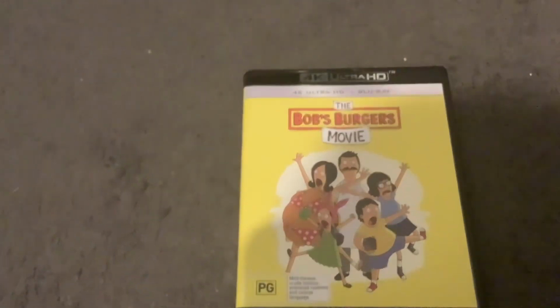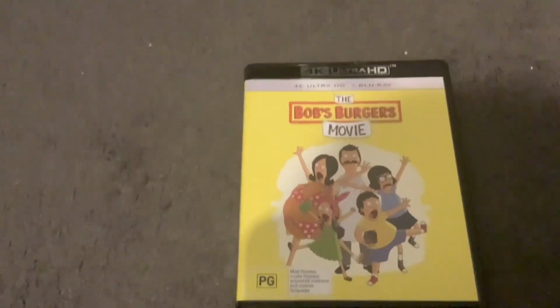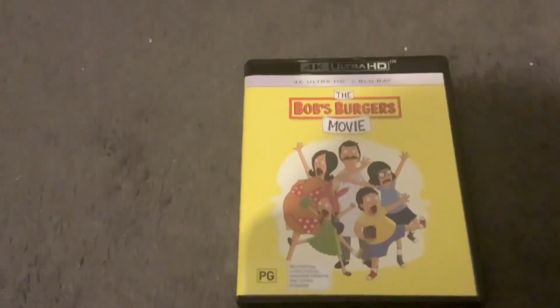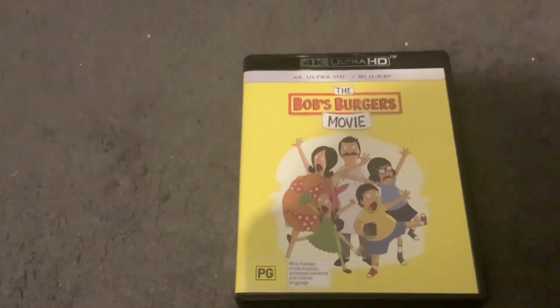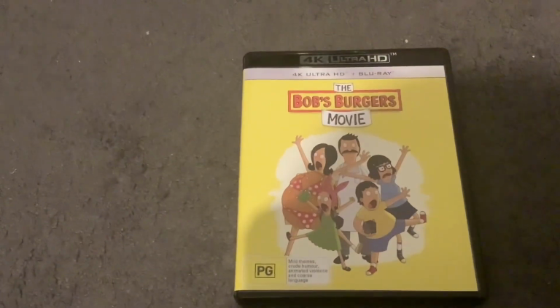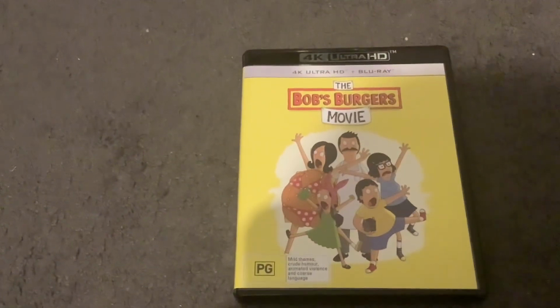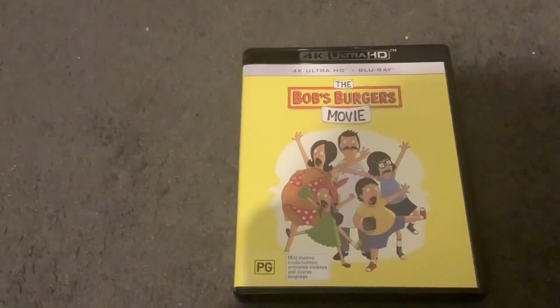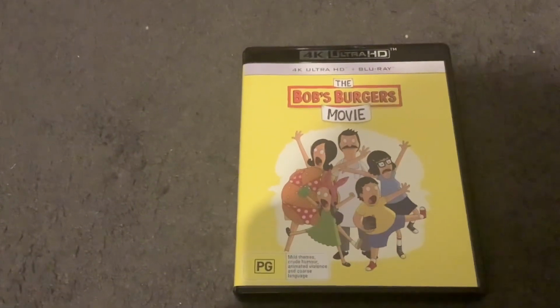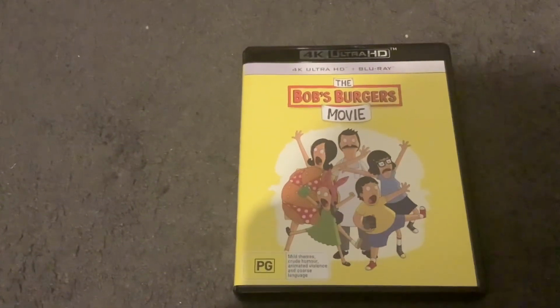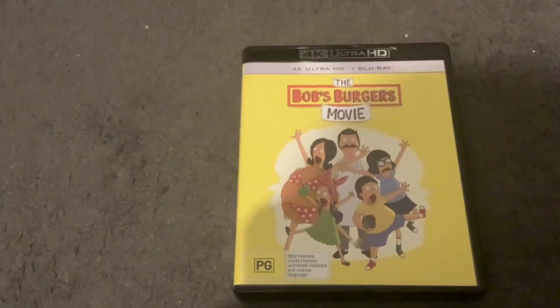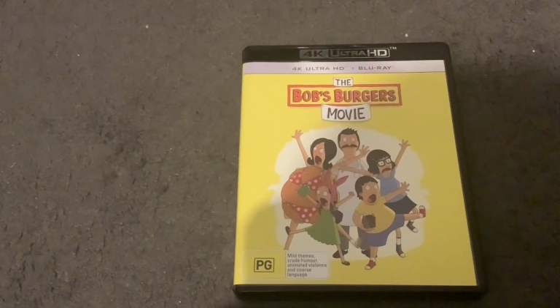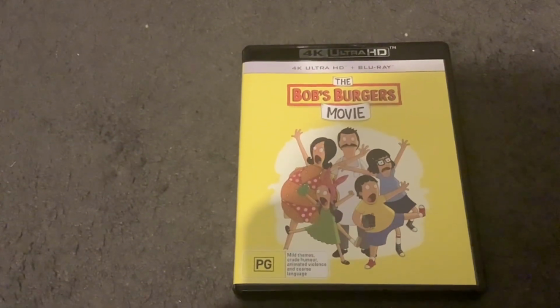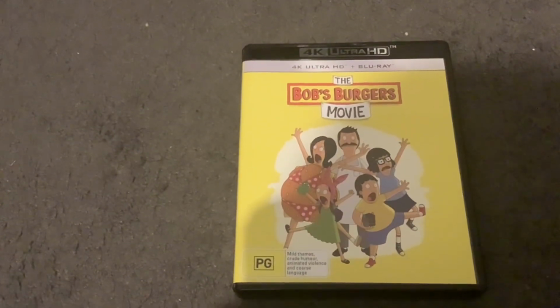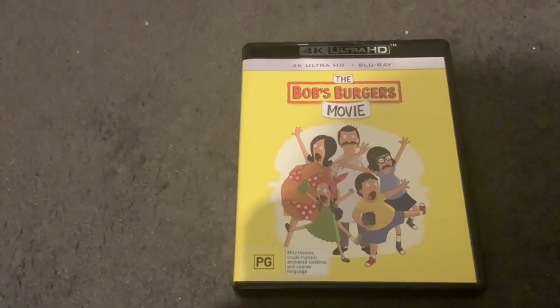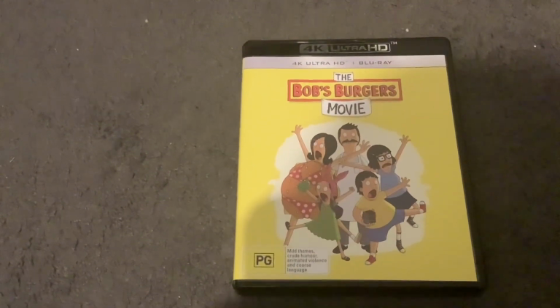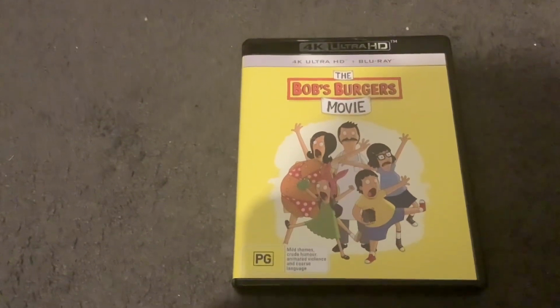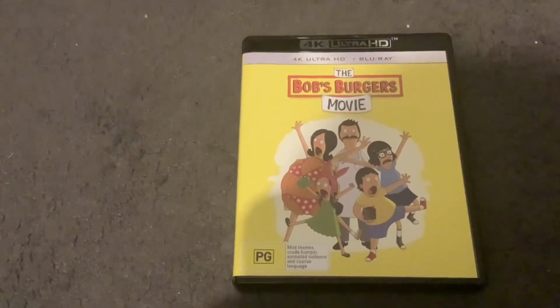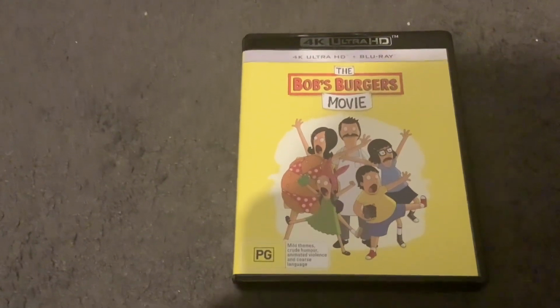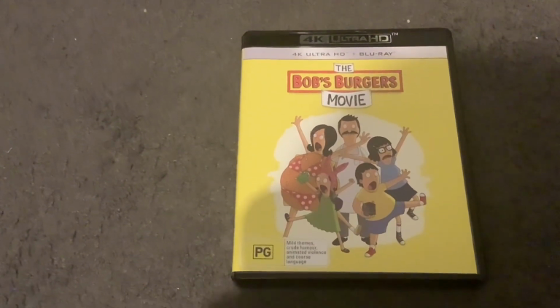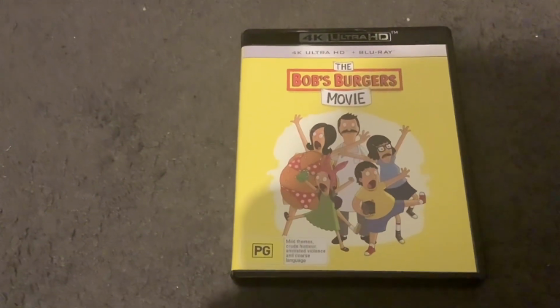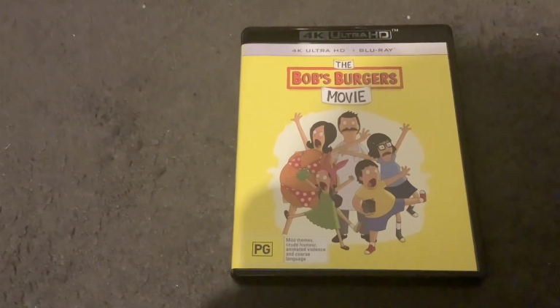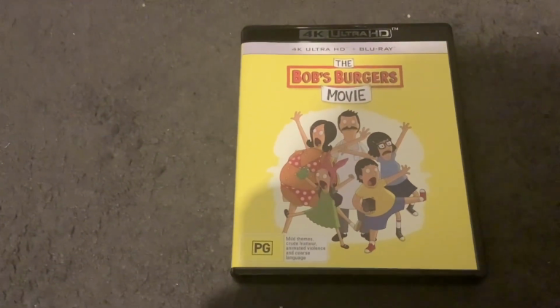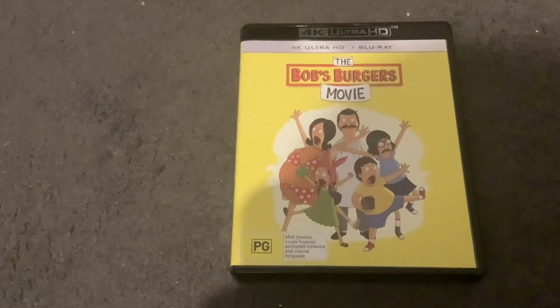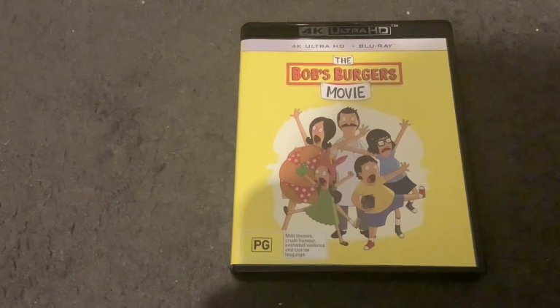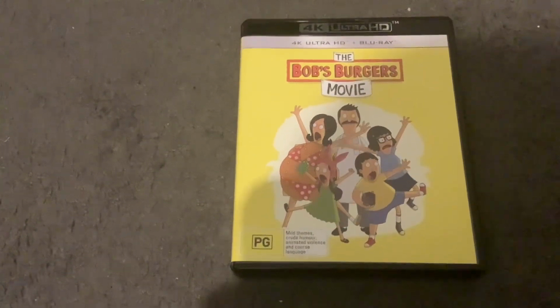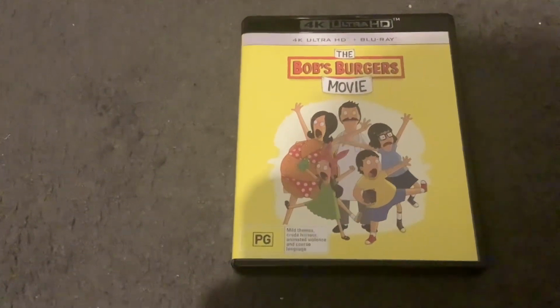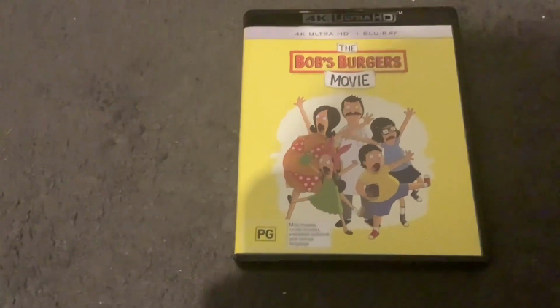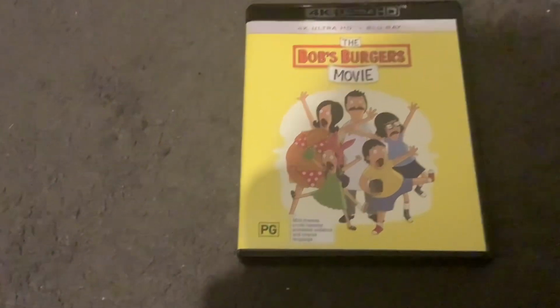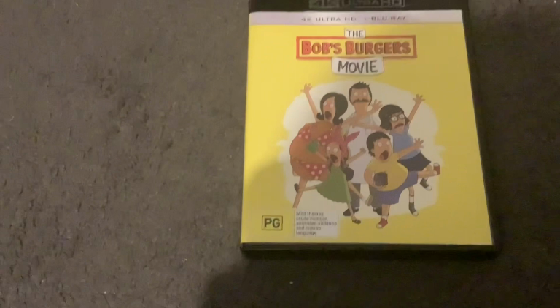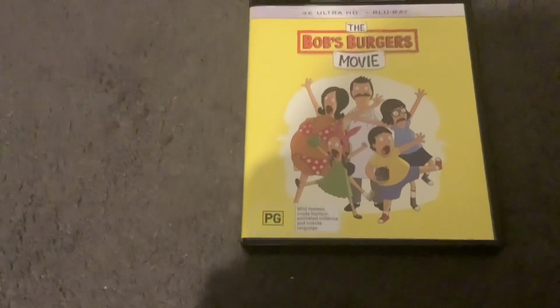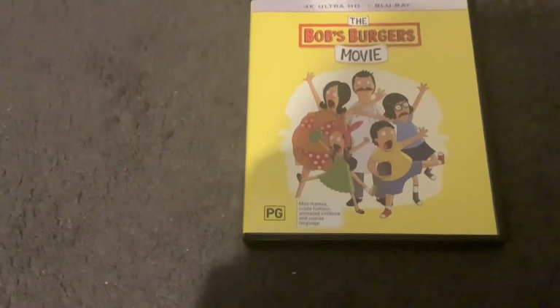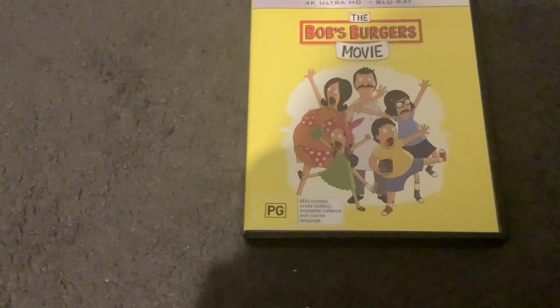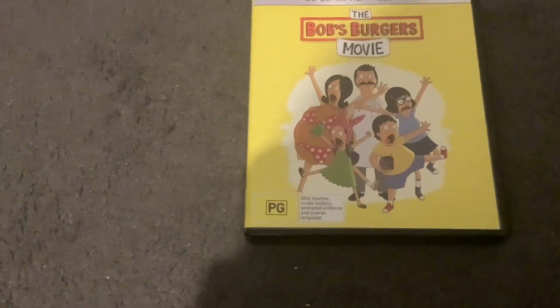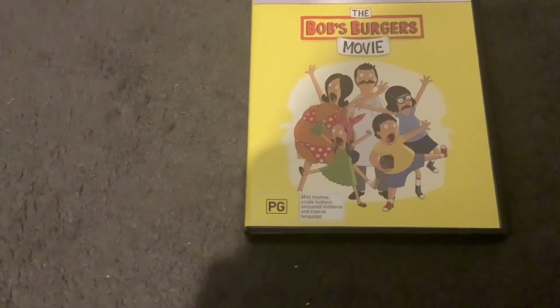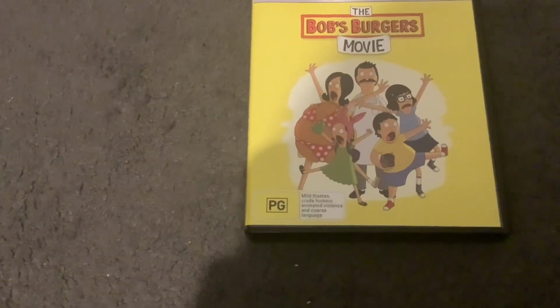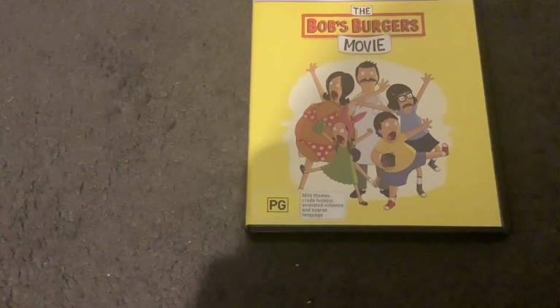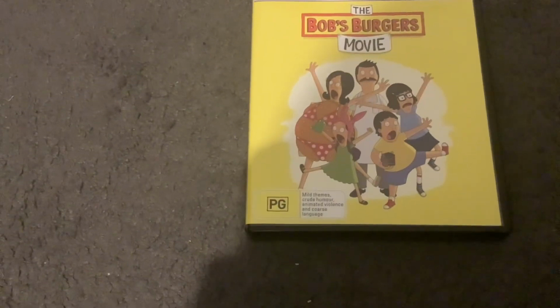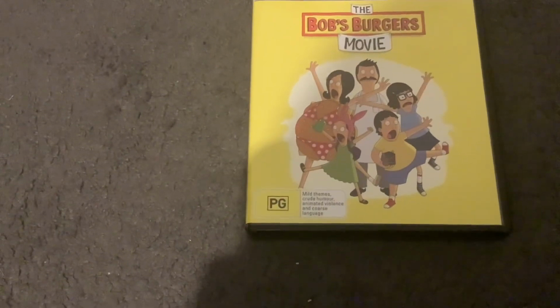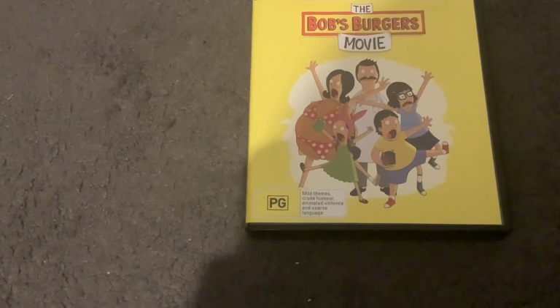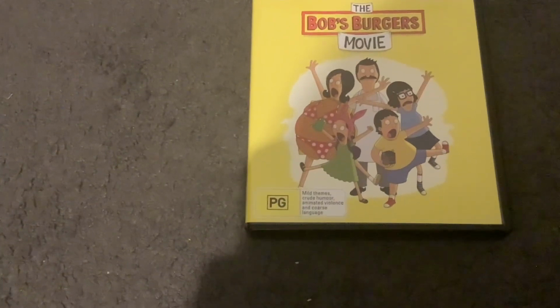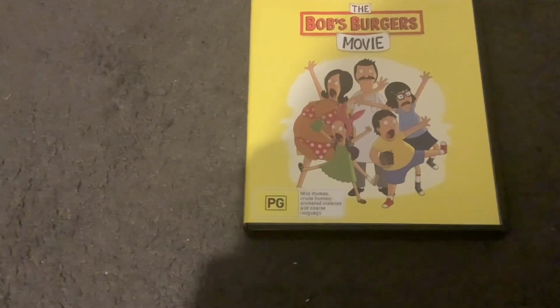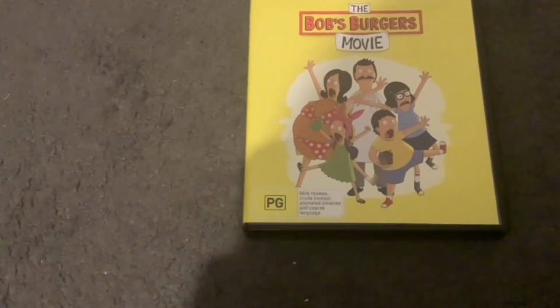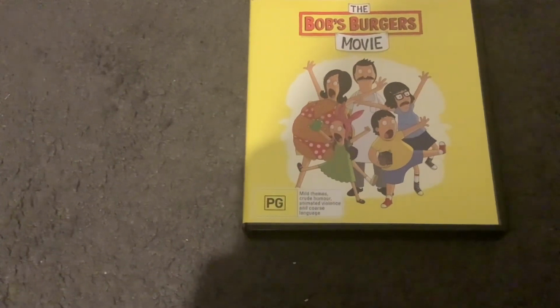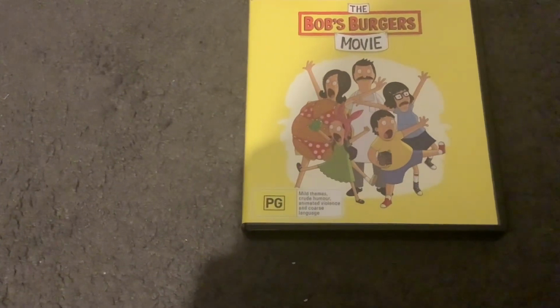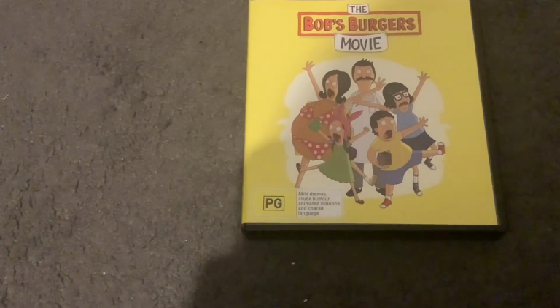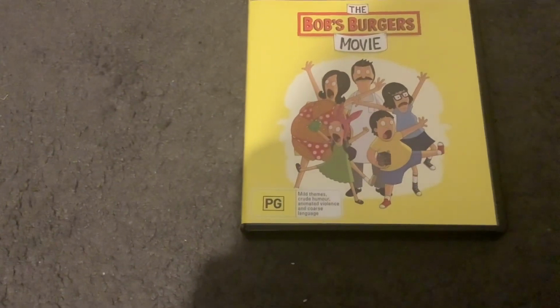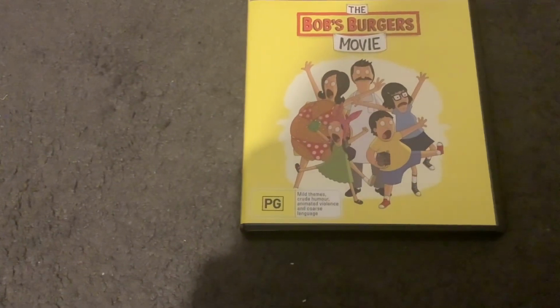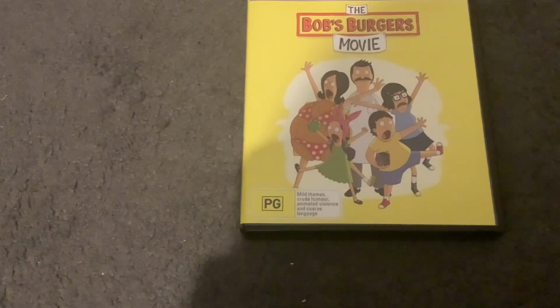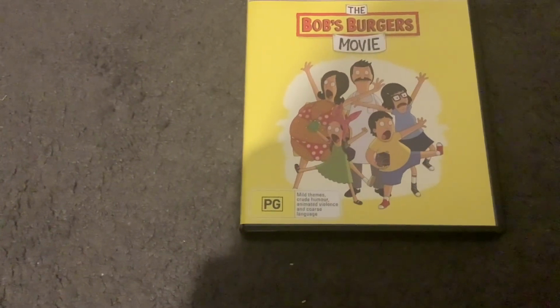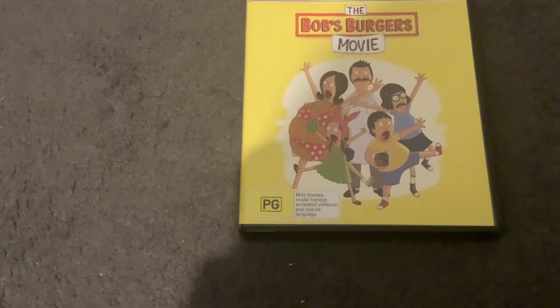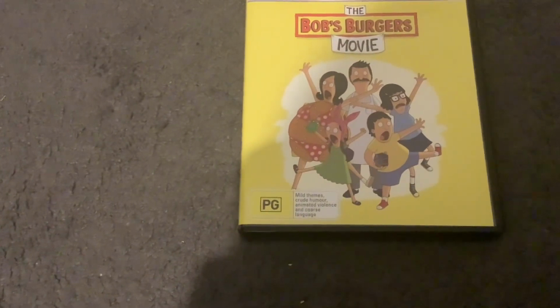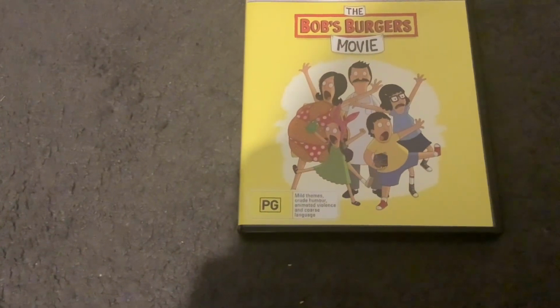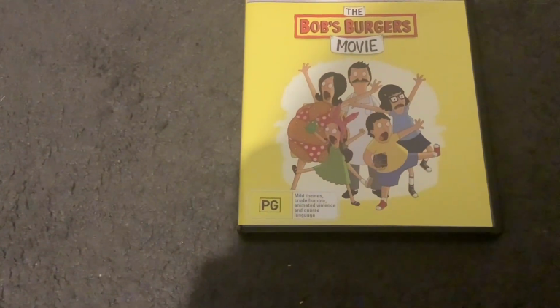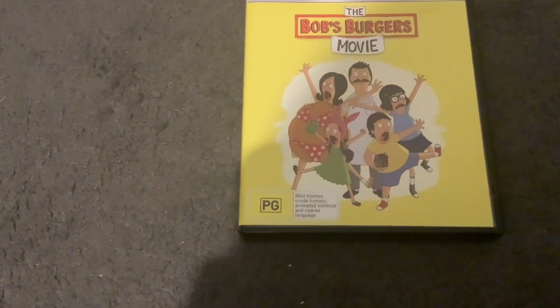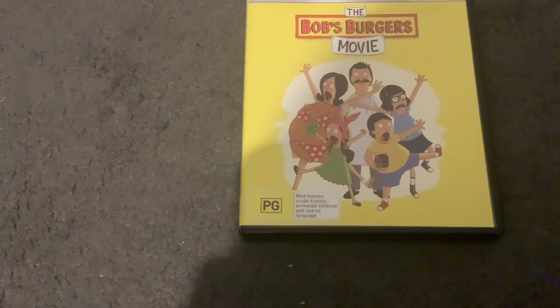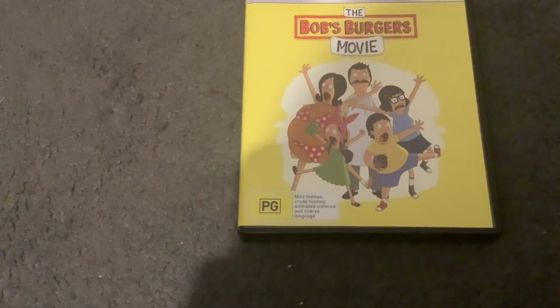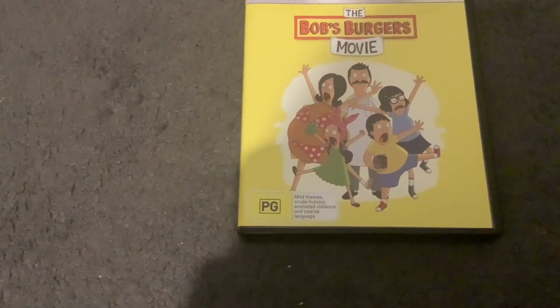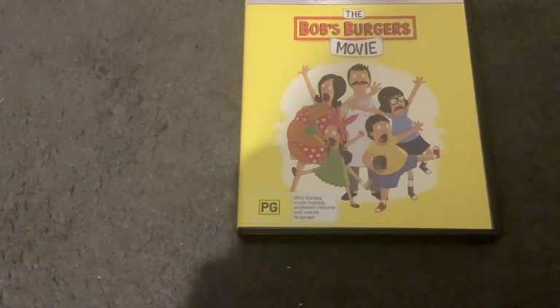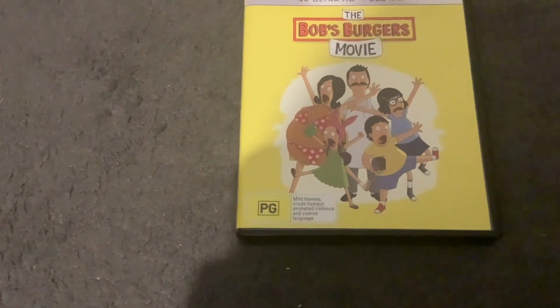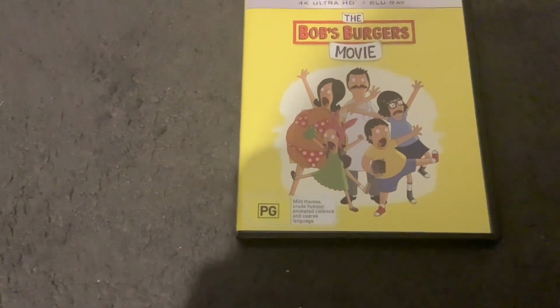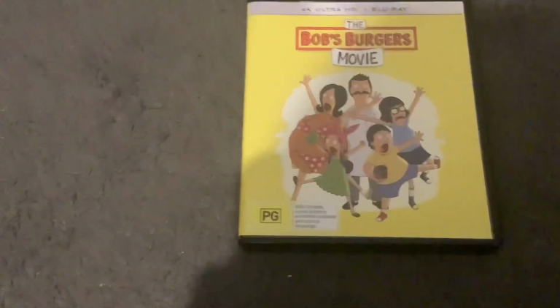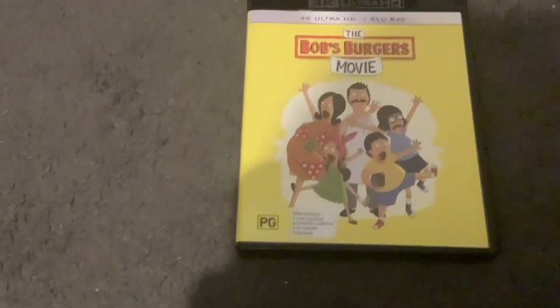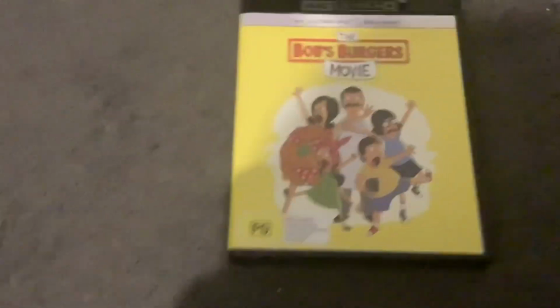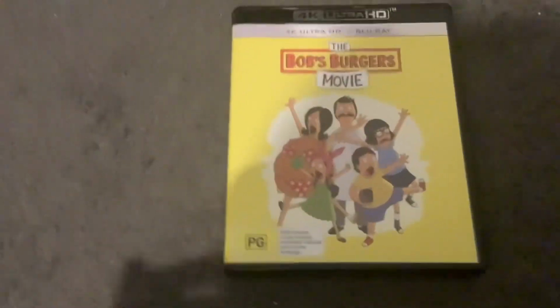There's the name of the movie — there's Bob, Linda, Tina, Jean, and Louise right here, as well as a burger. It's rated PG and contains mild themes, crude humour, animated violence, and coarse language.